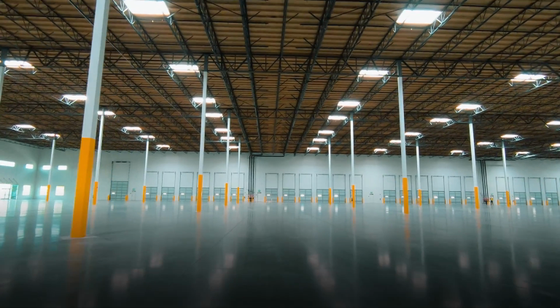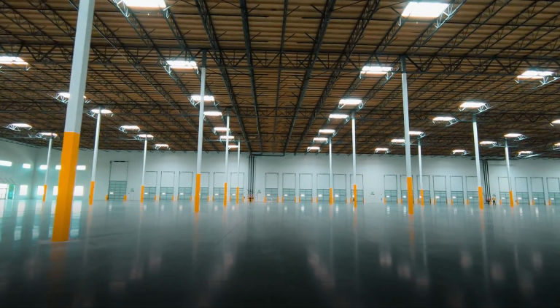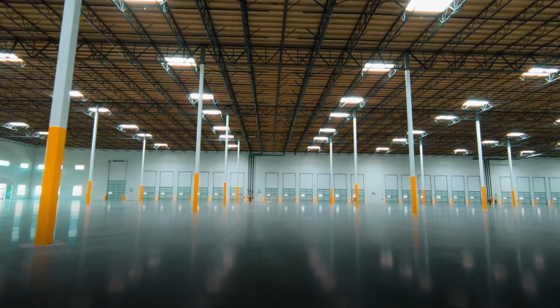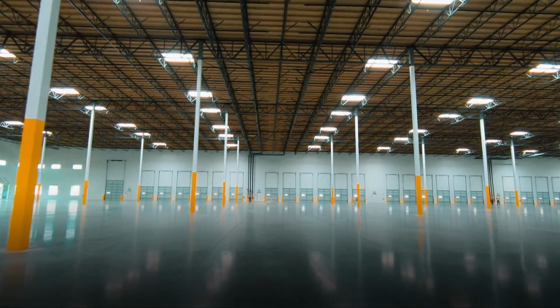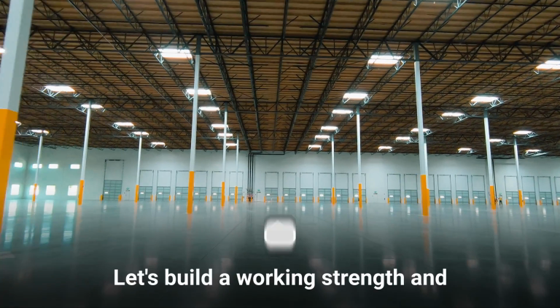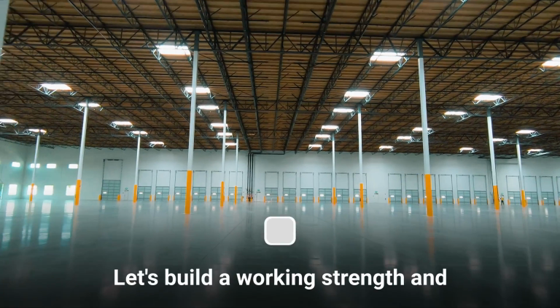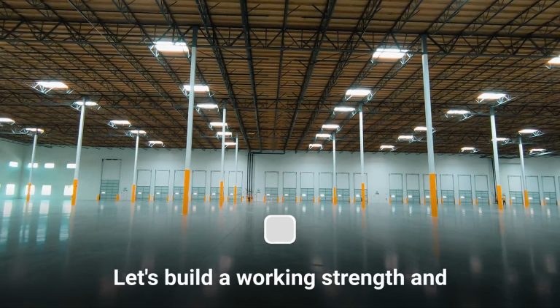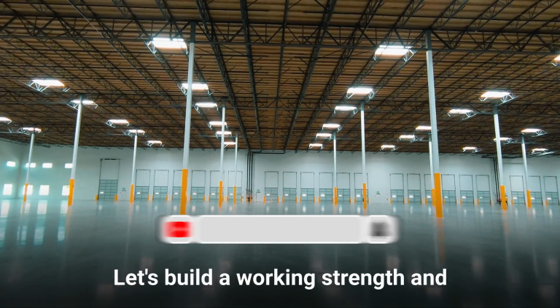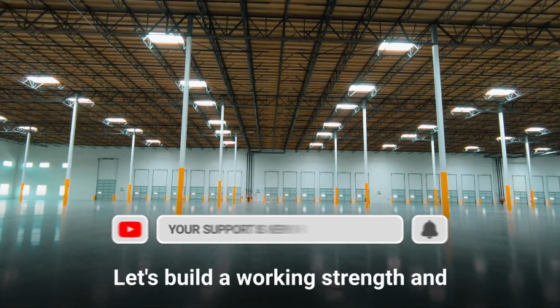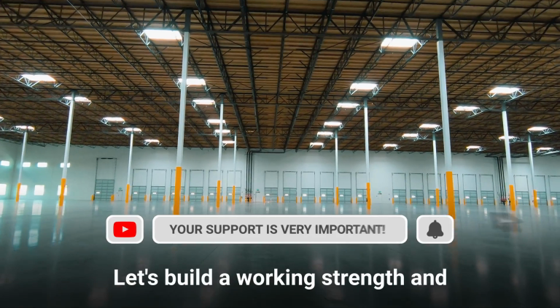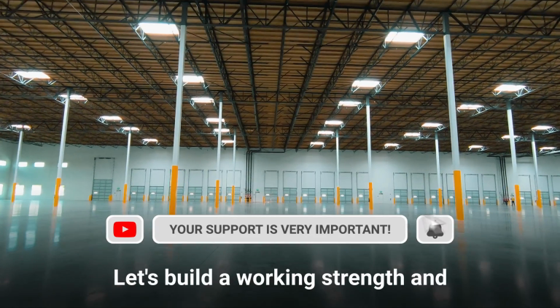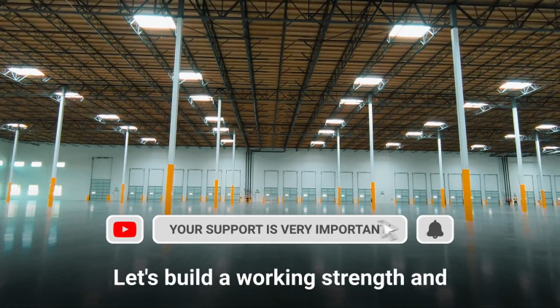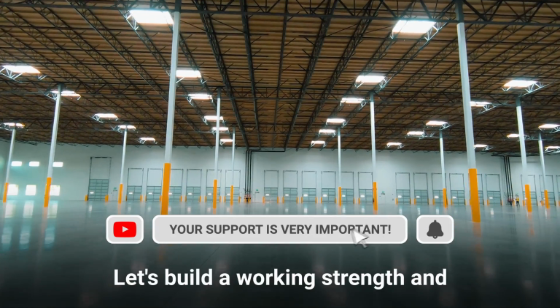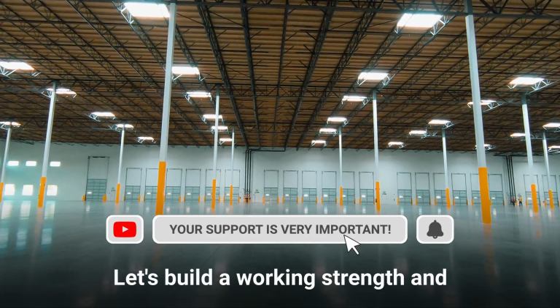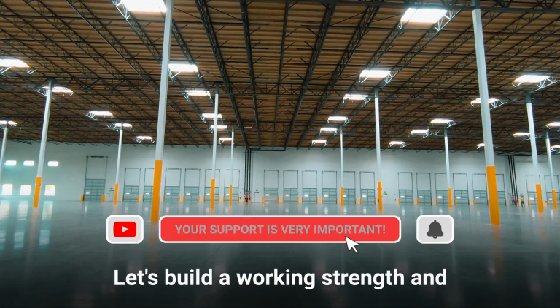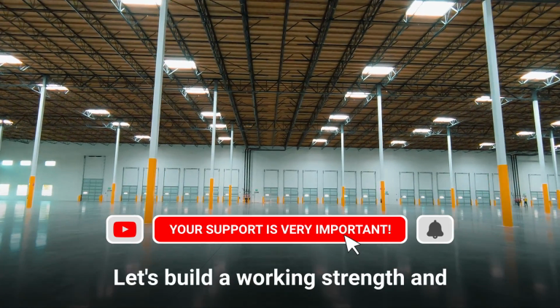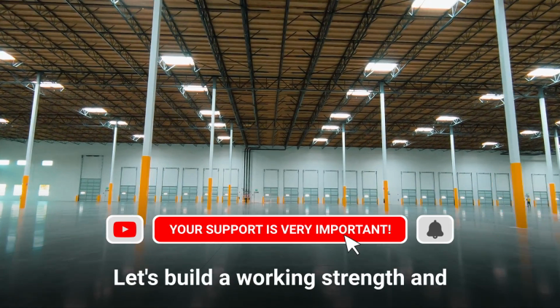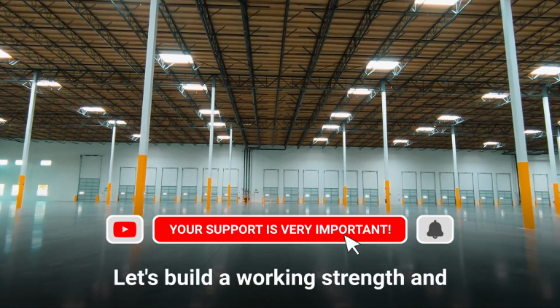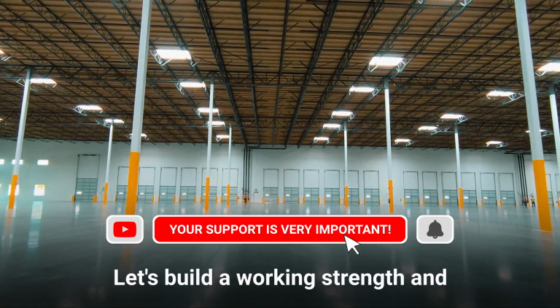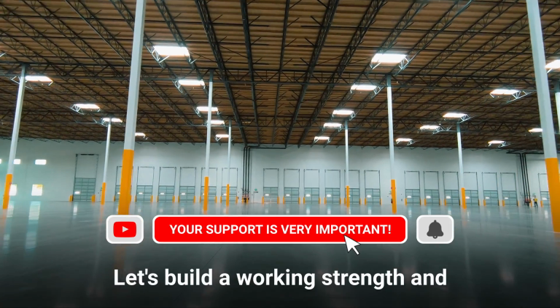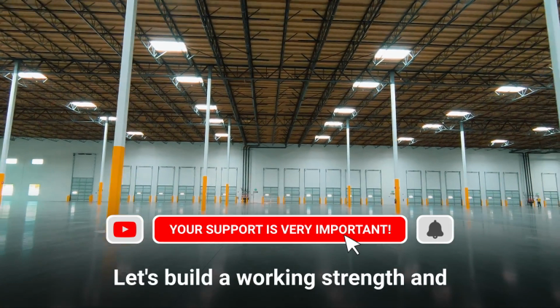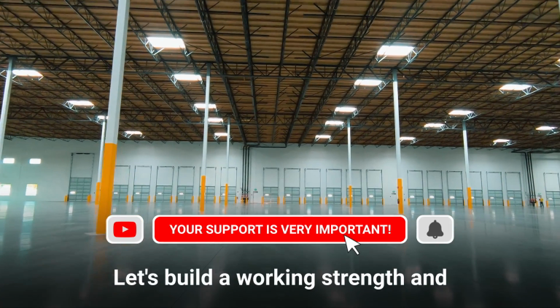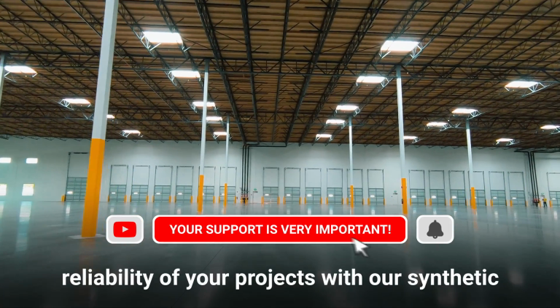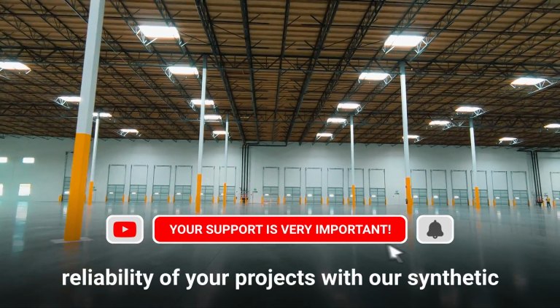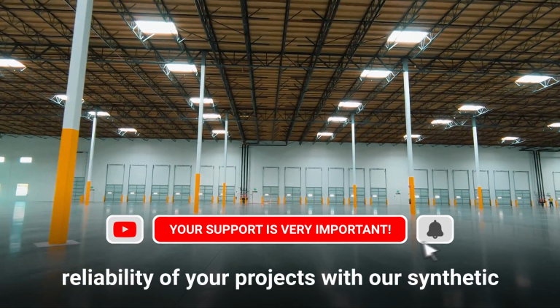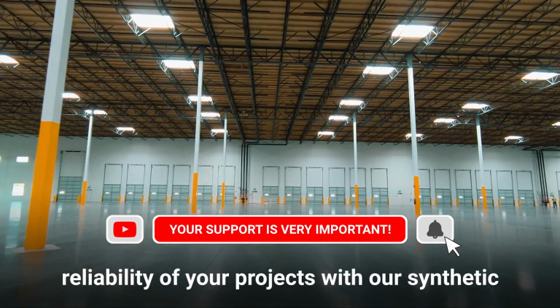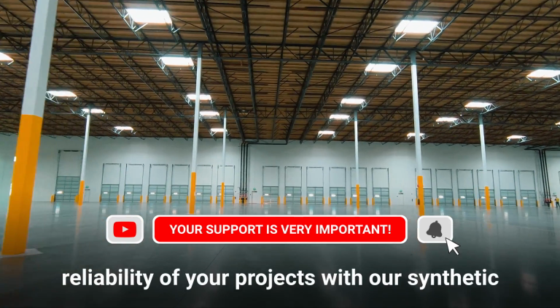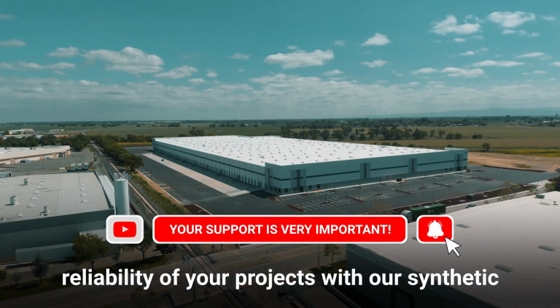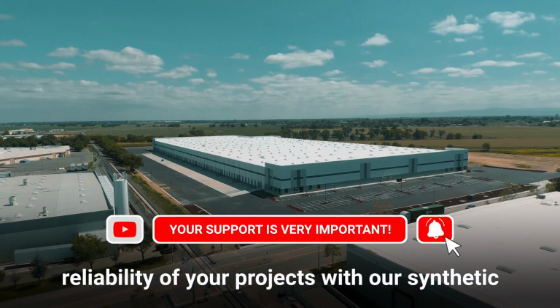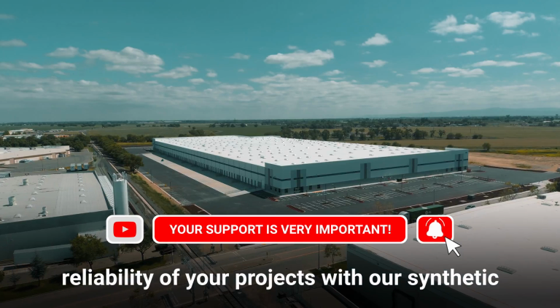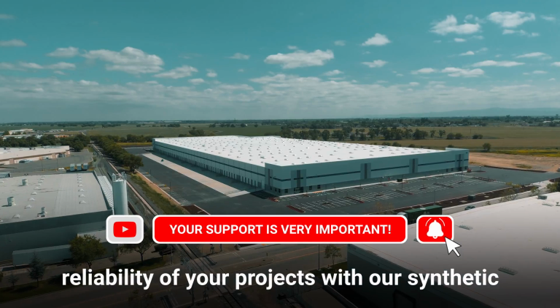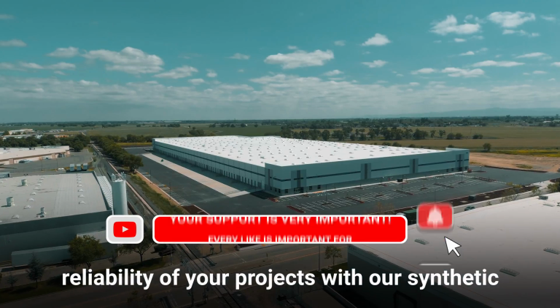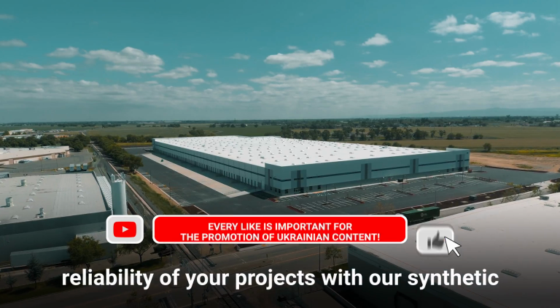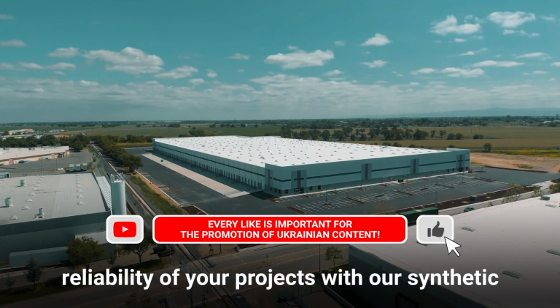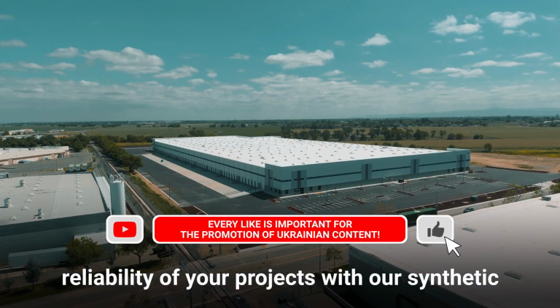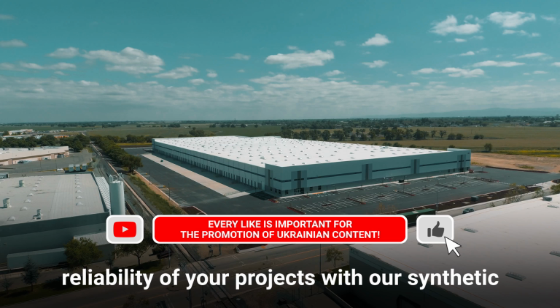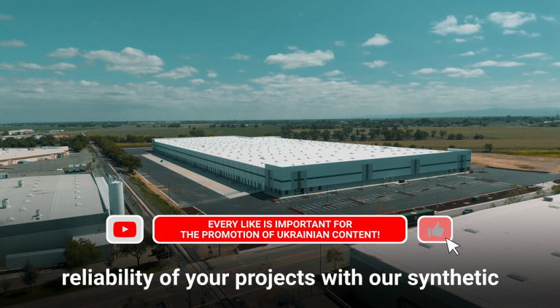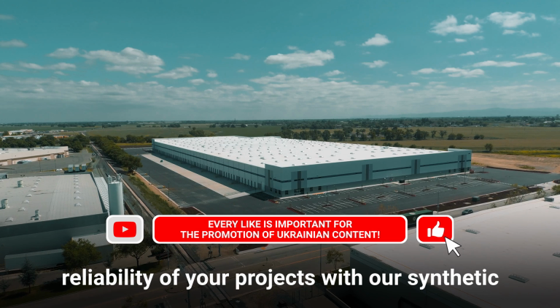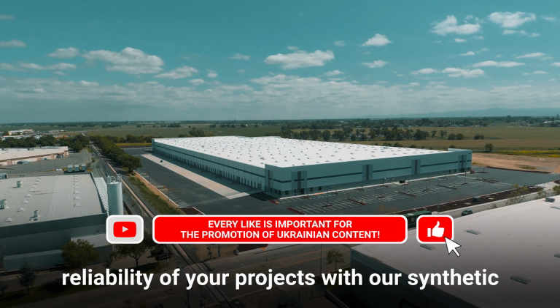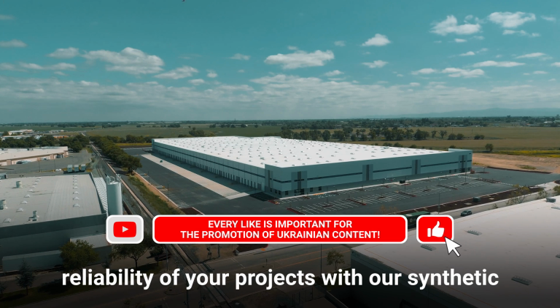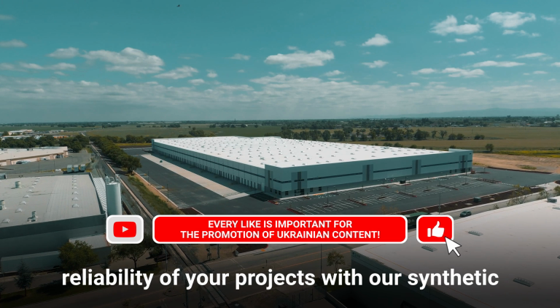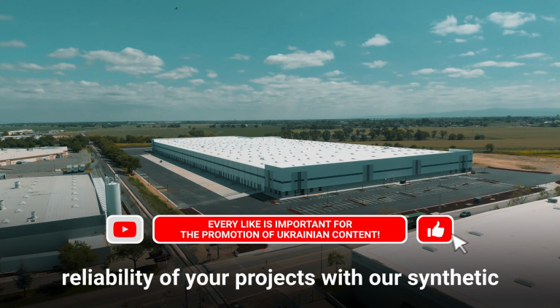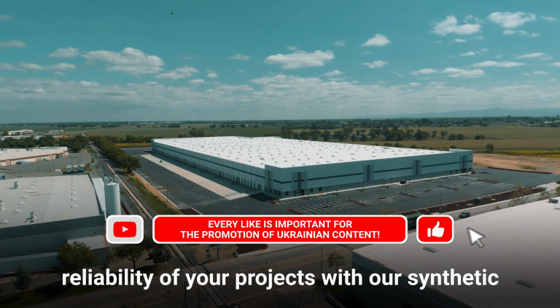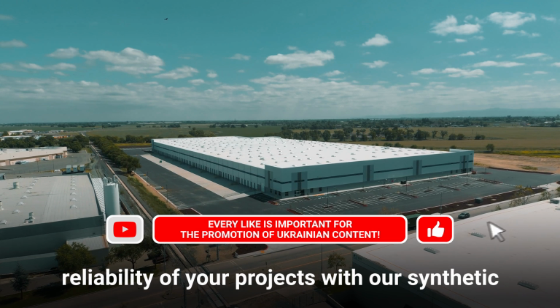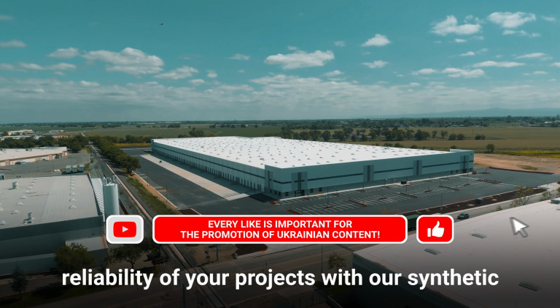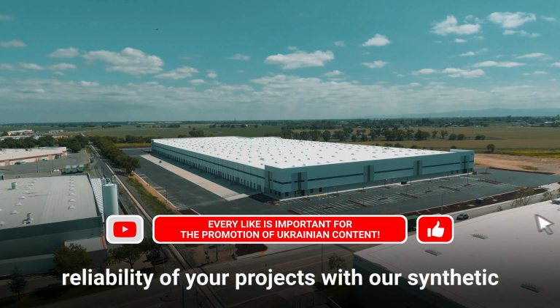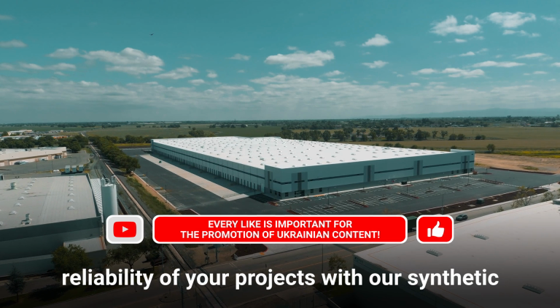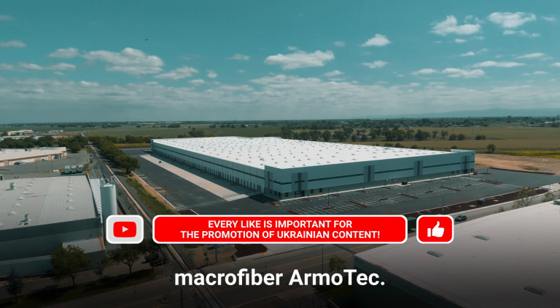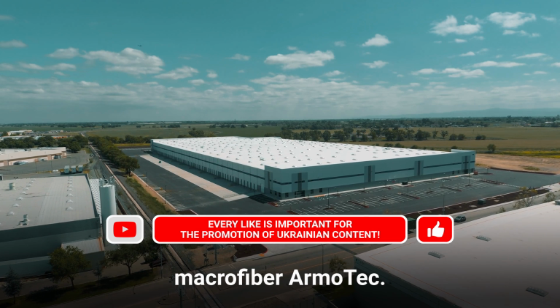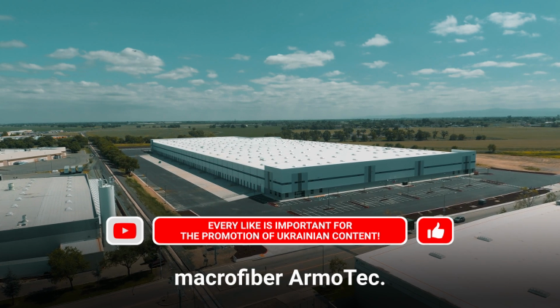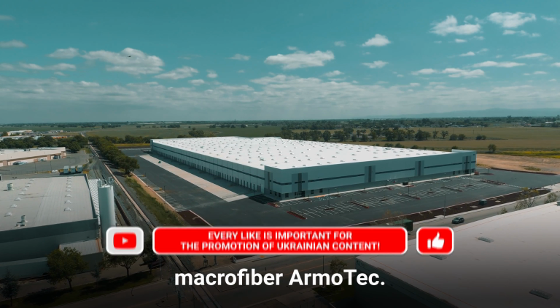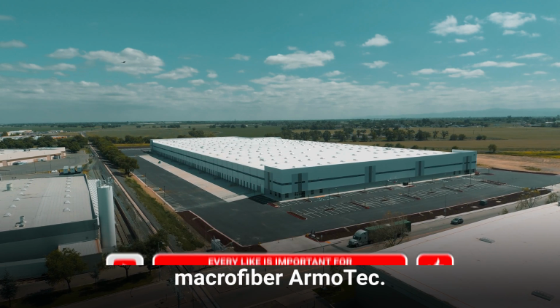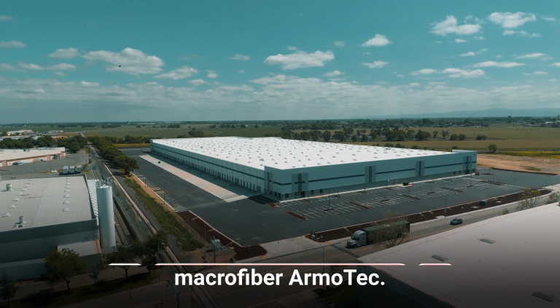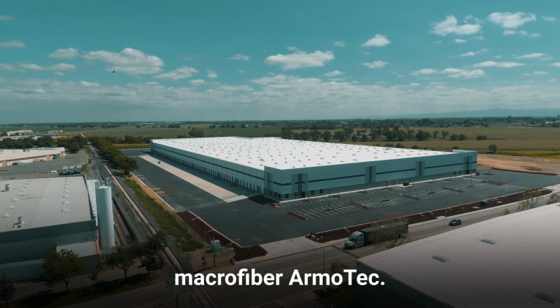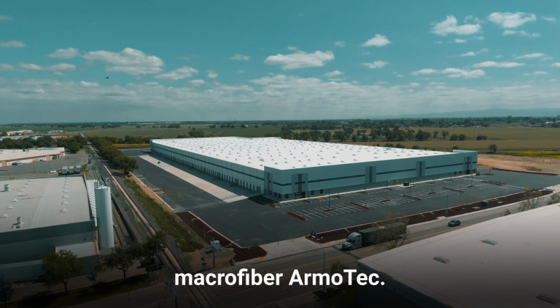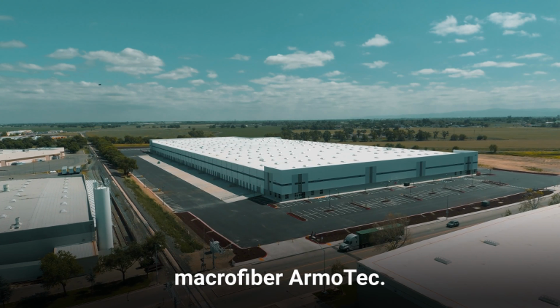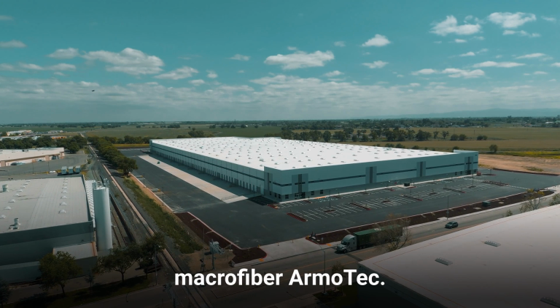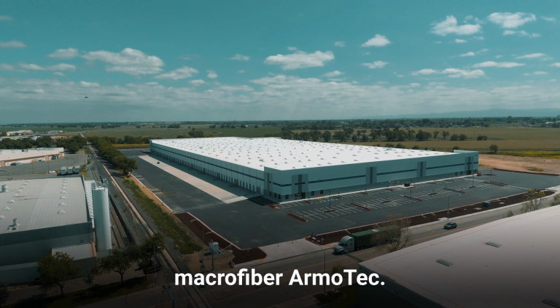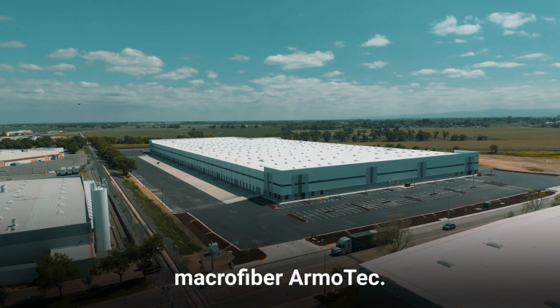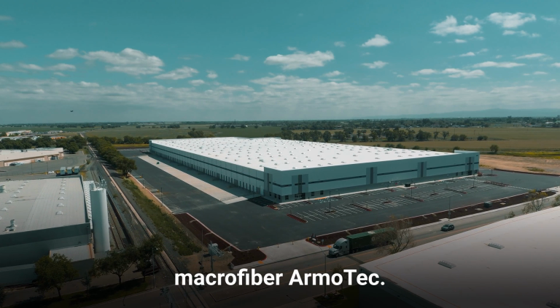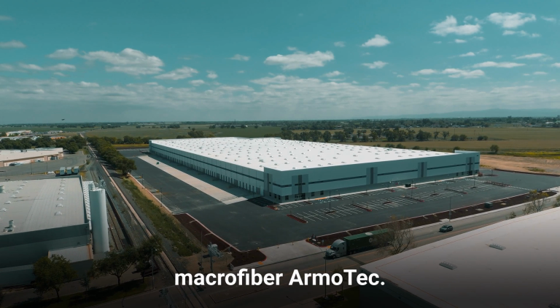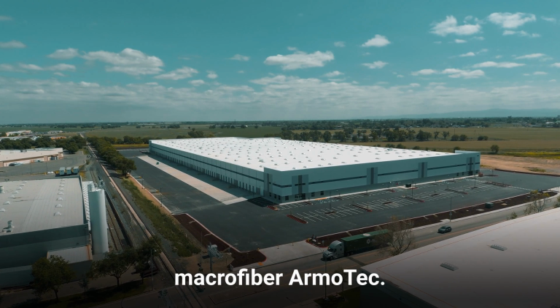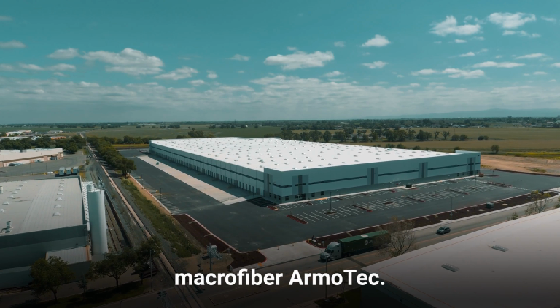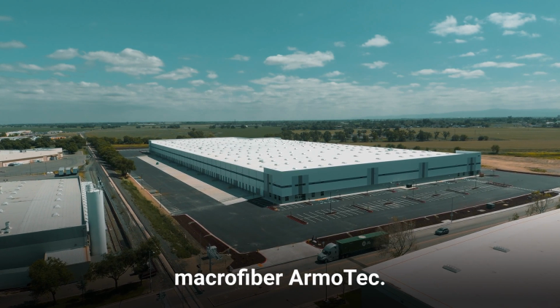Let's build the strength and reliability of your projects with our synthetic macrofiber ArmoTek.